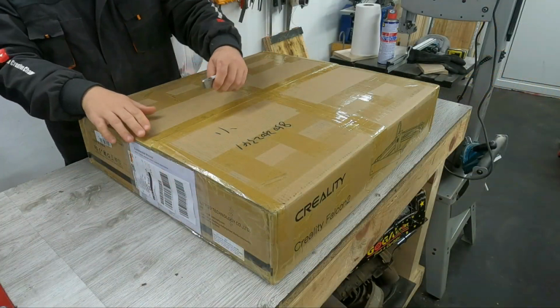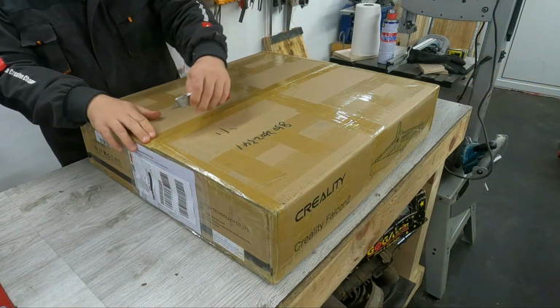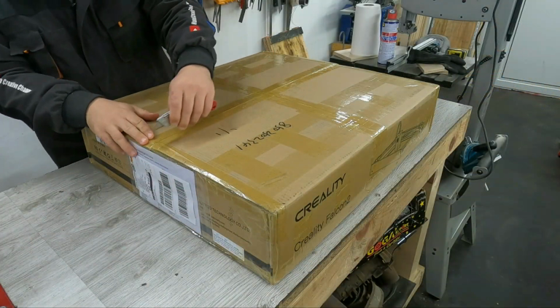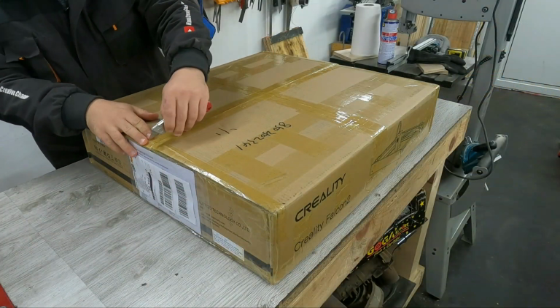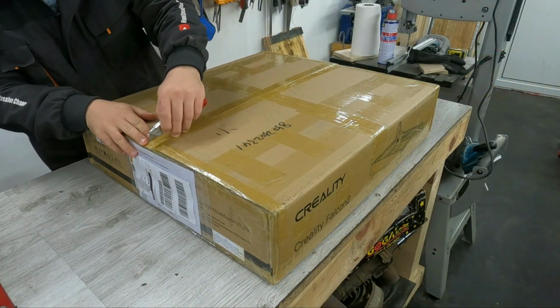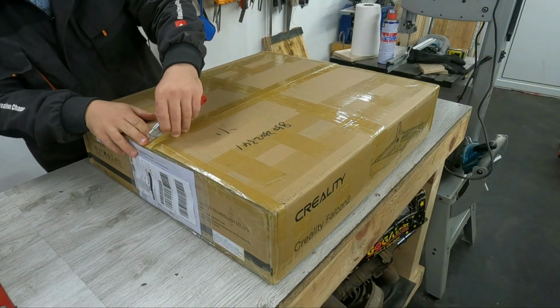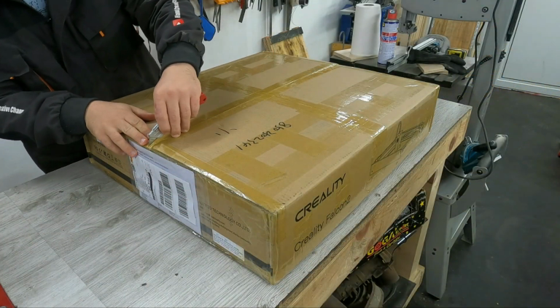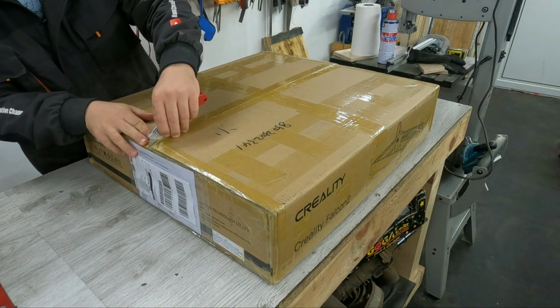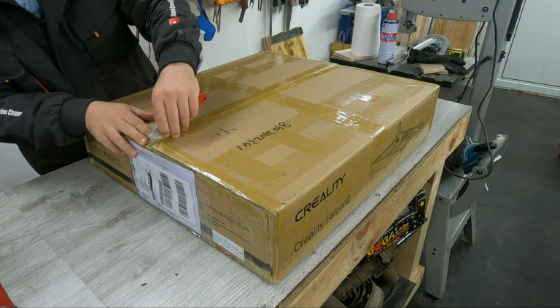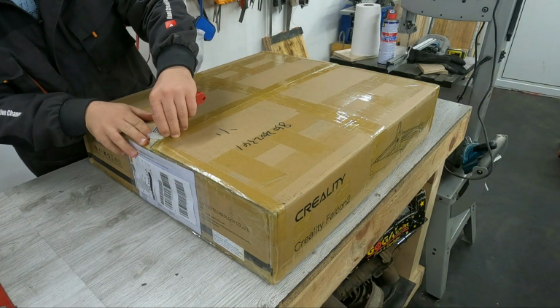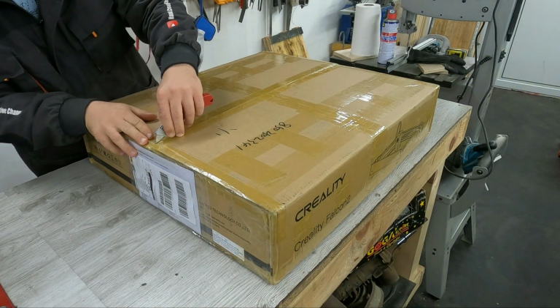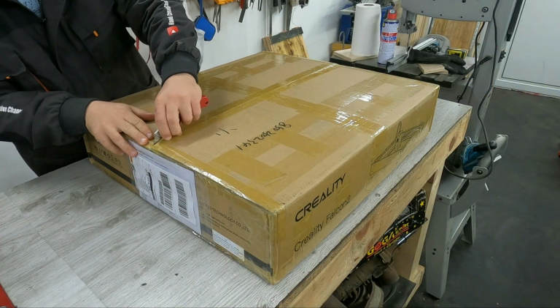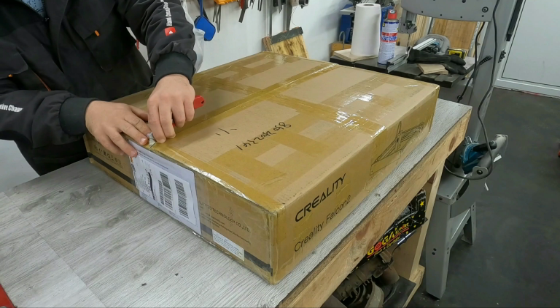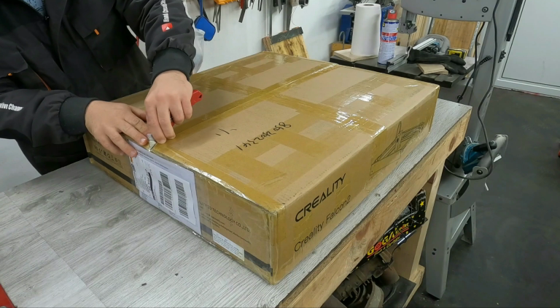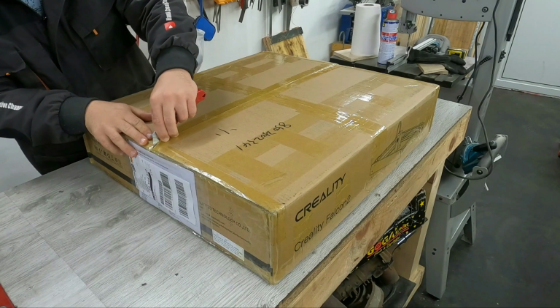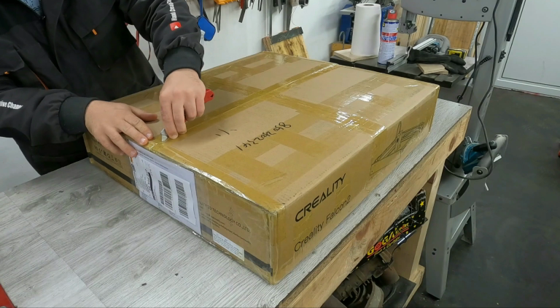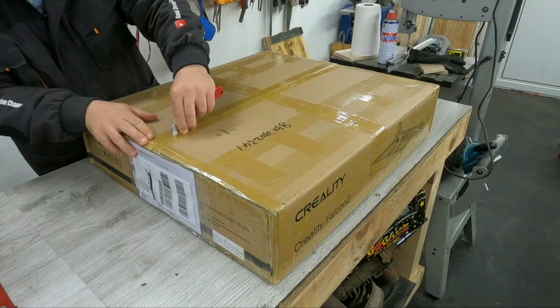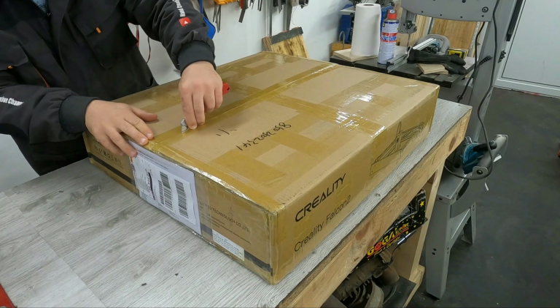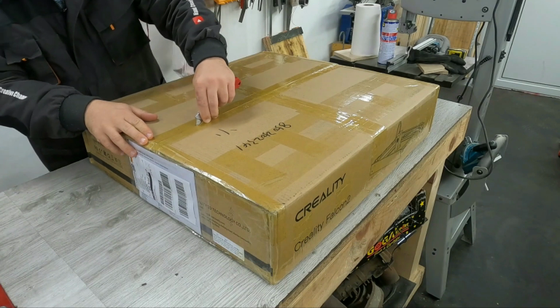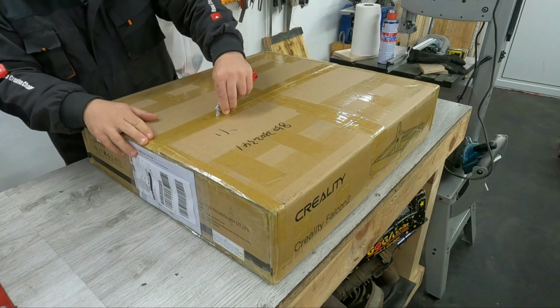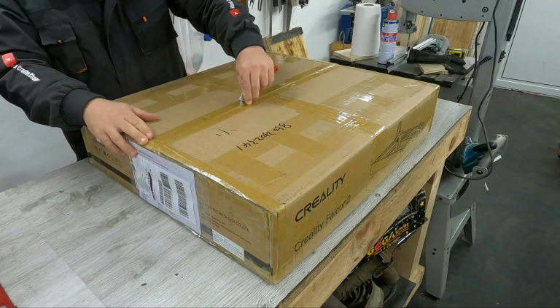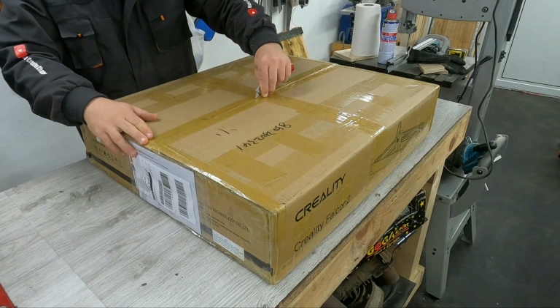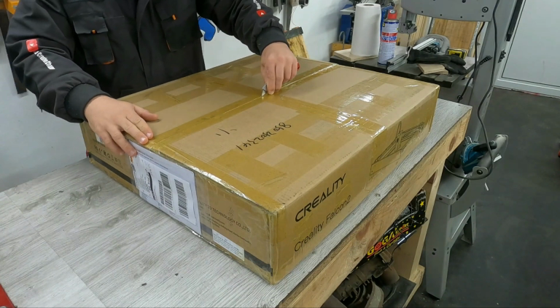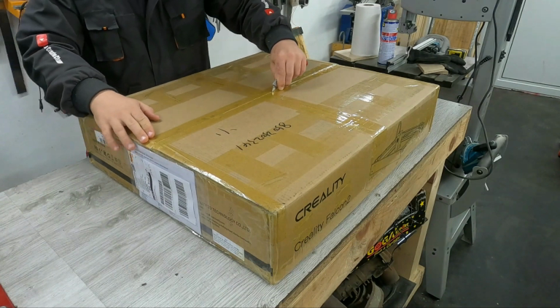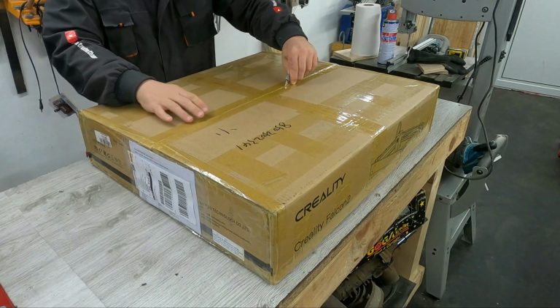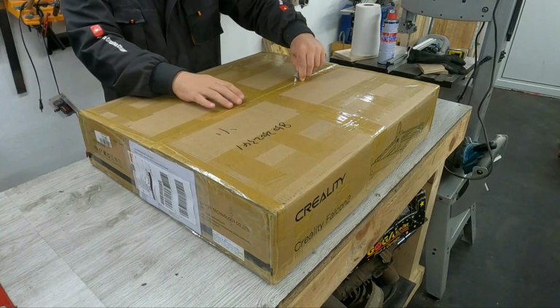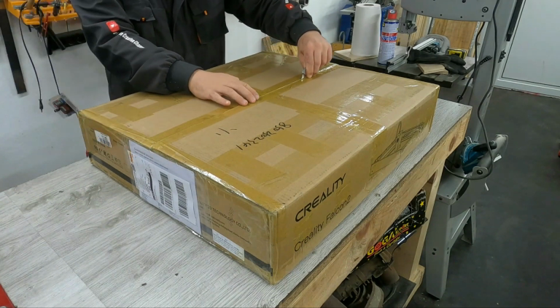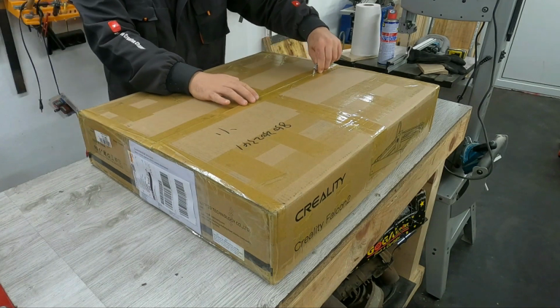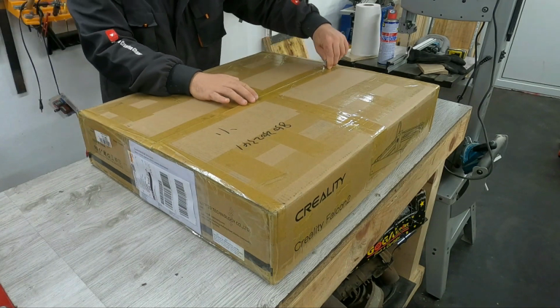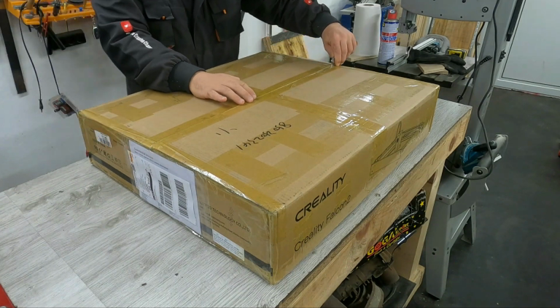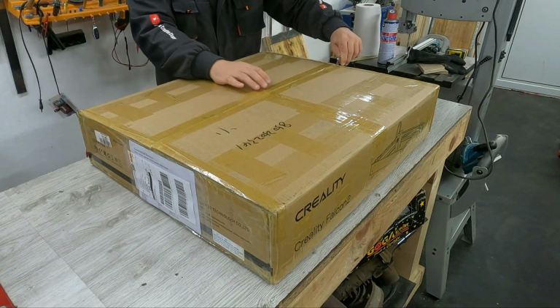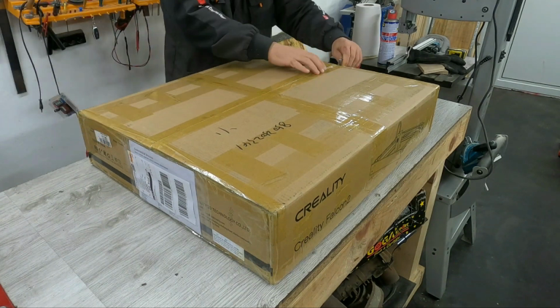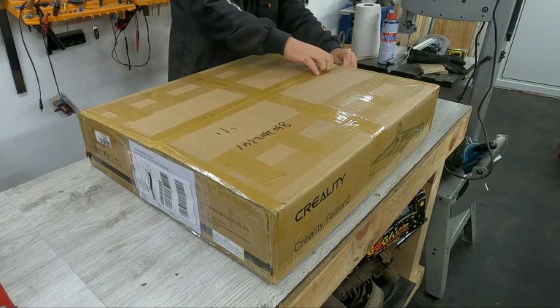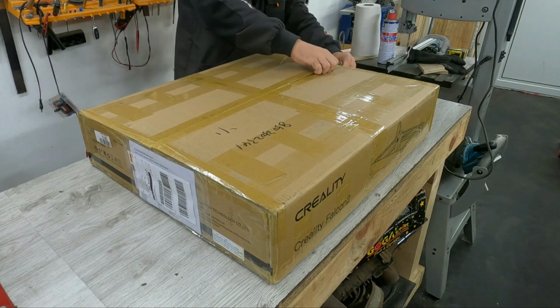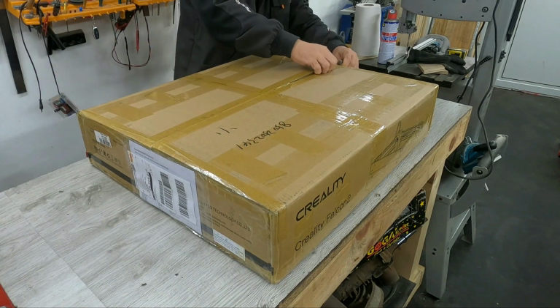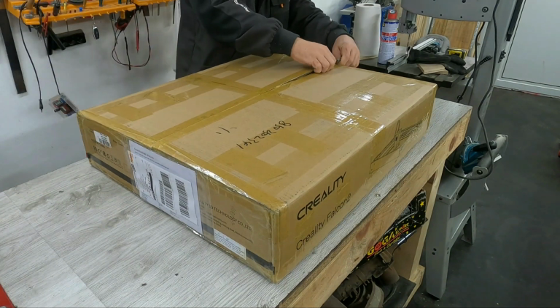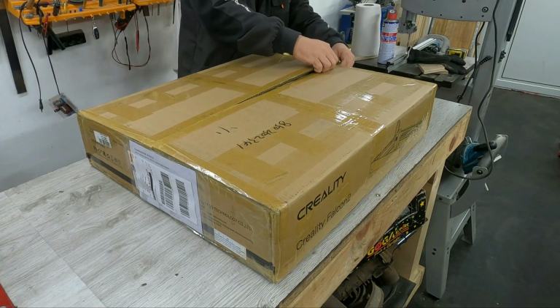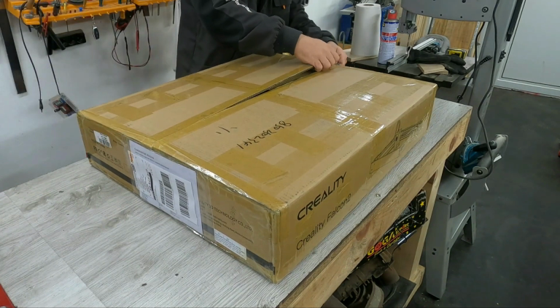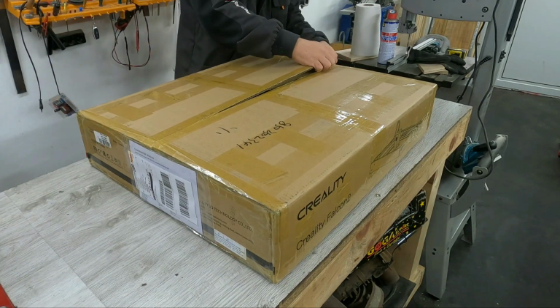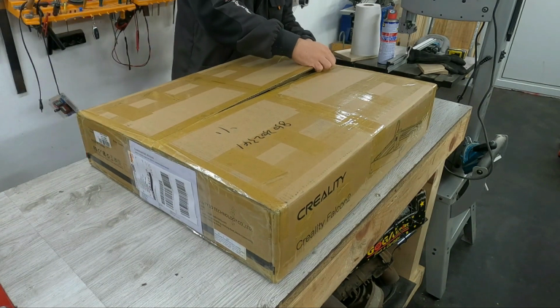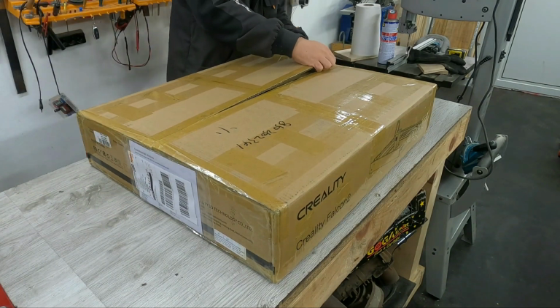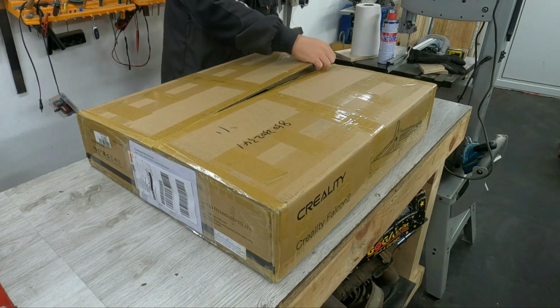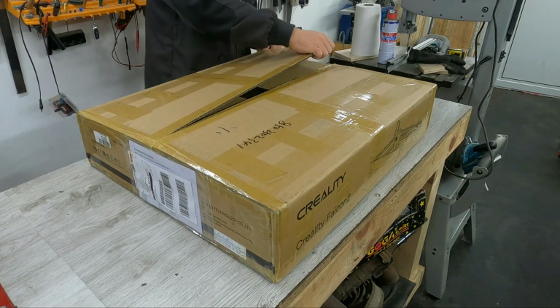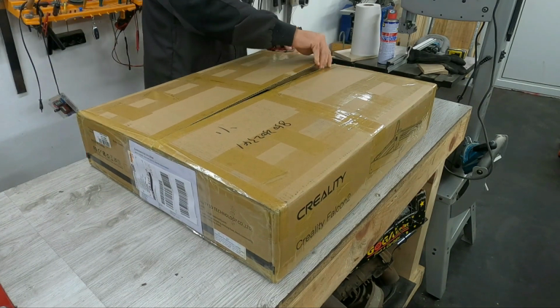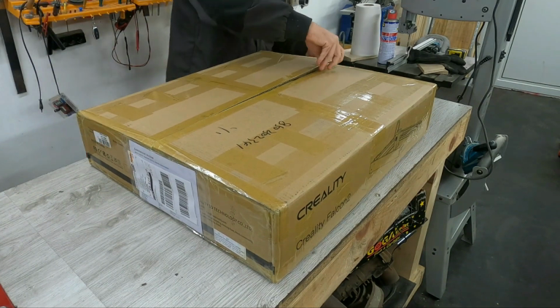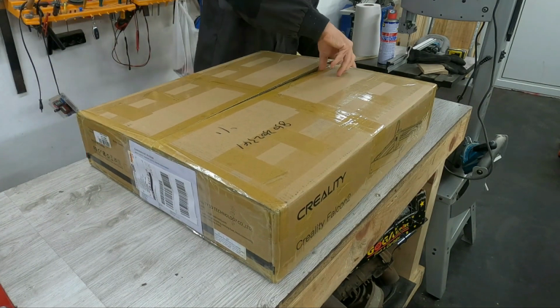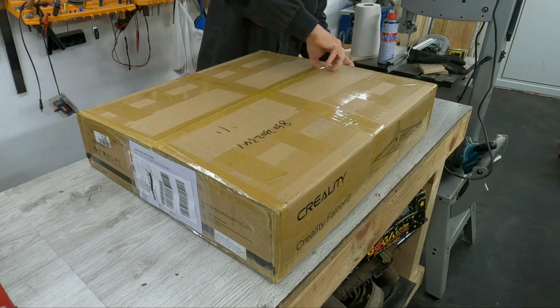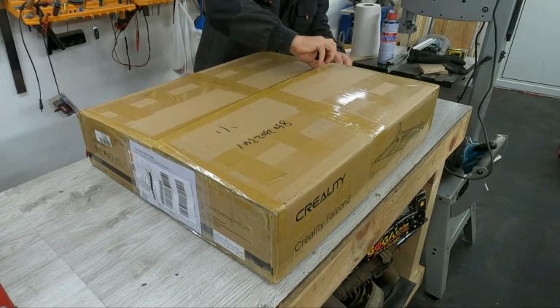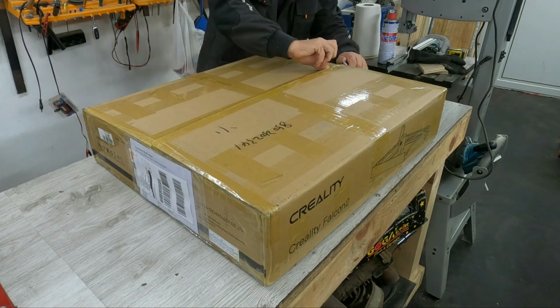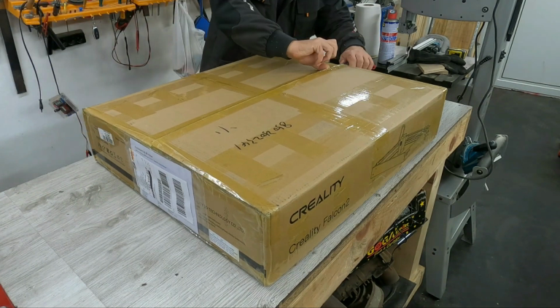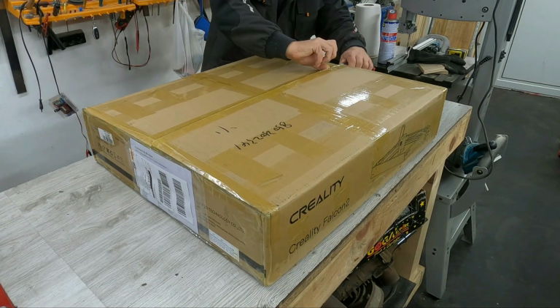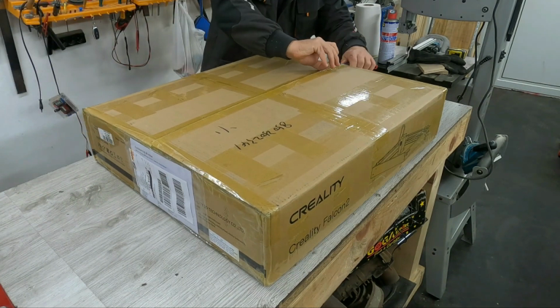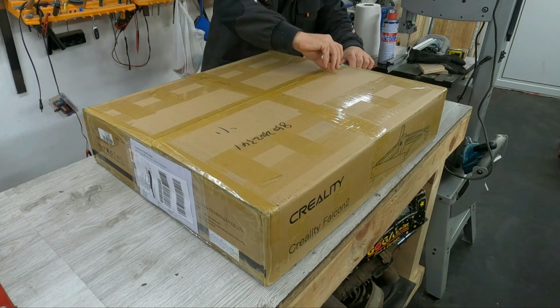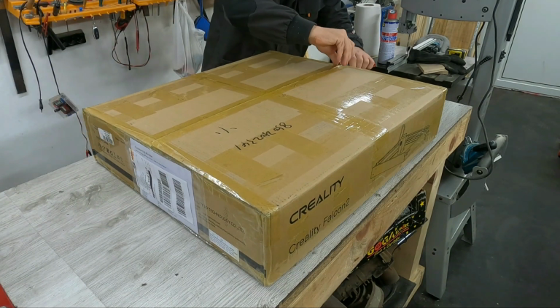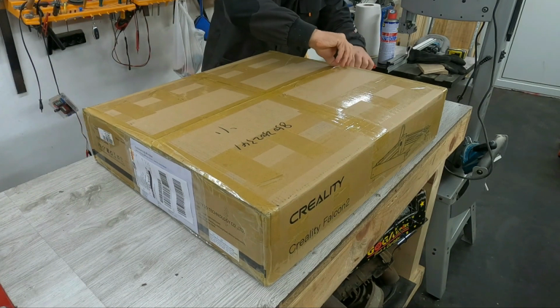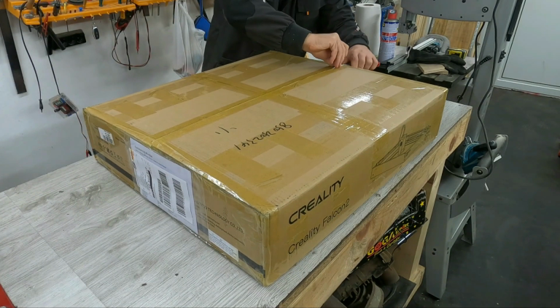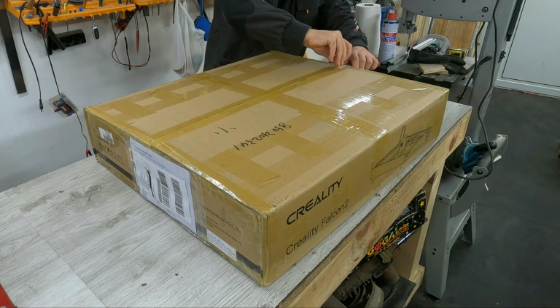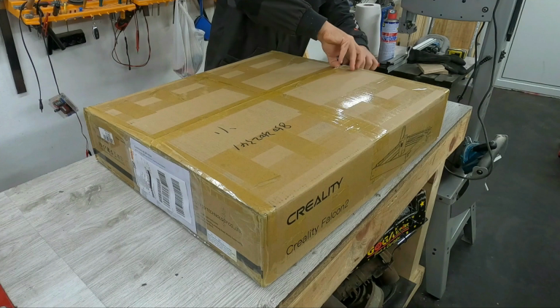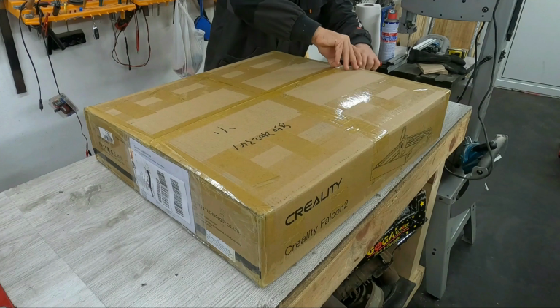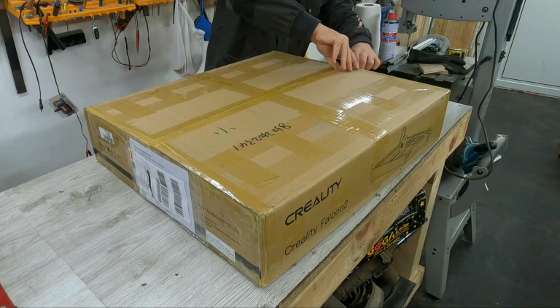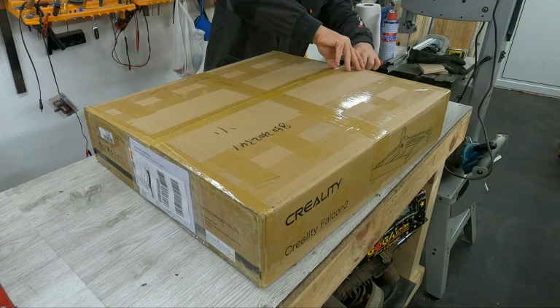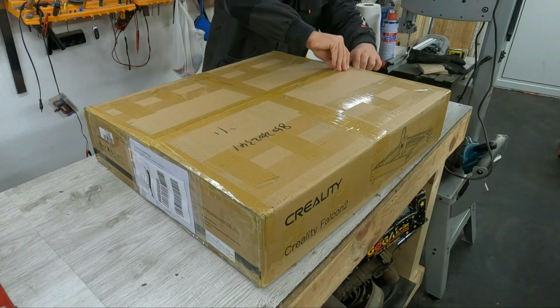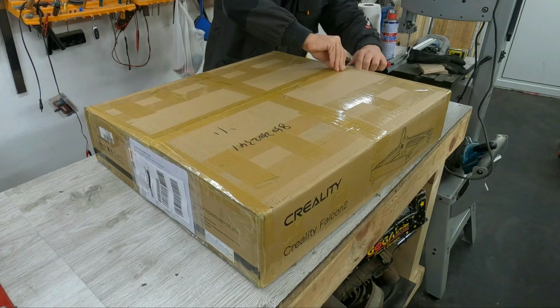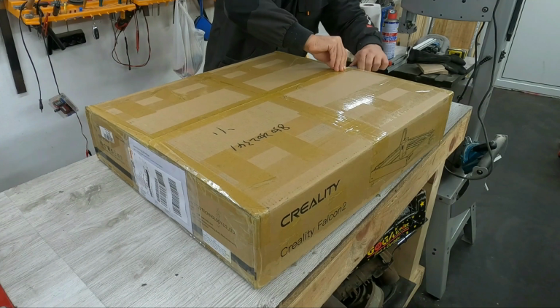Let's take a look at what's in the package. Before we start, I want to tell you this is a powerful machine, not a toy.